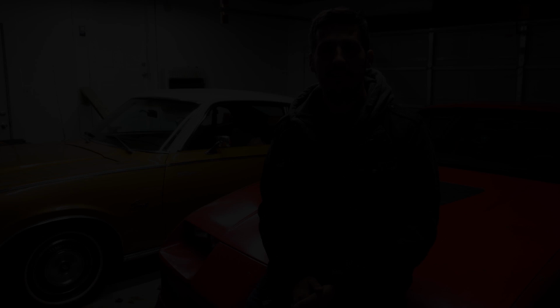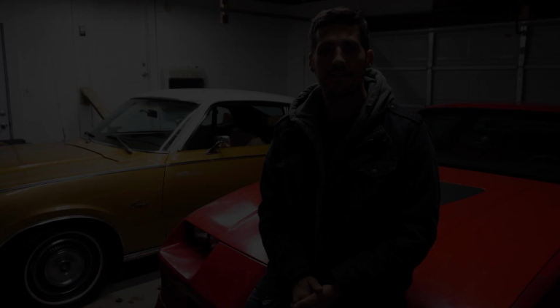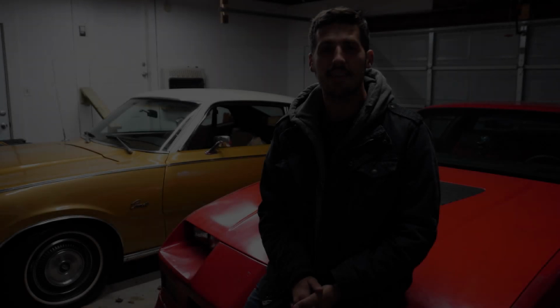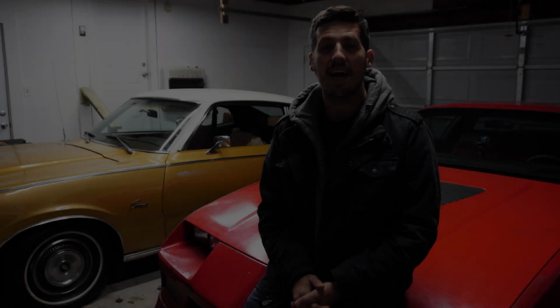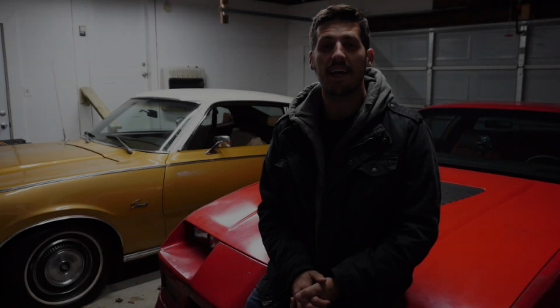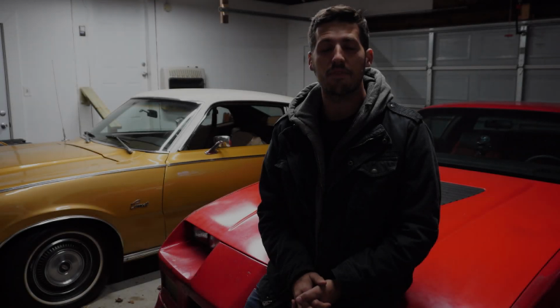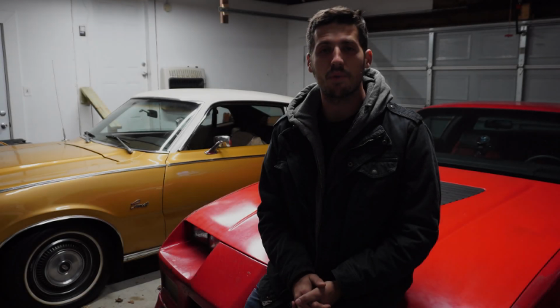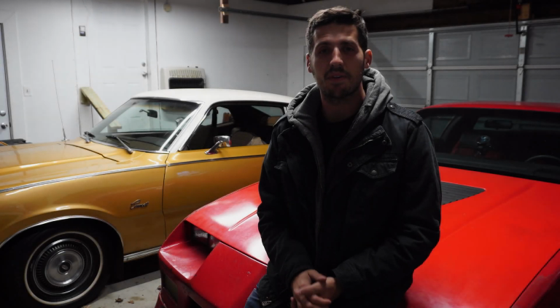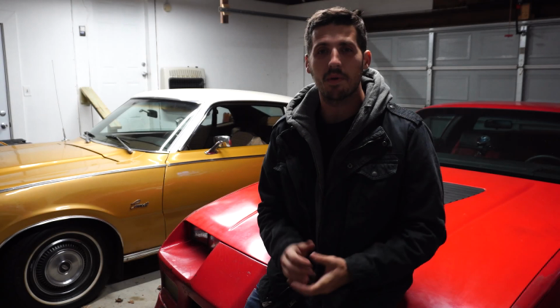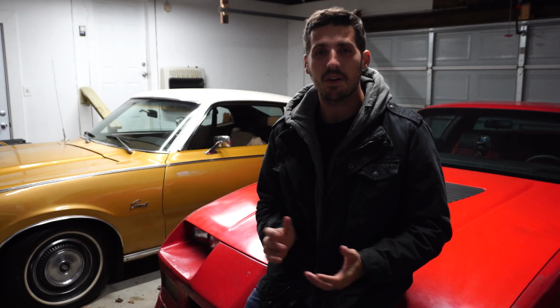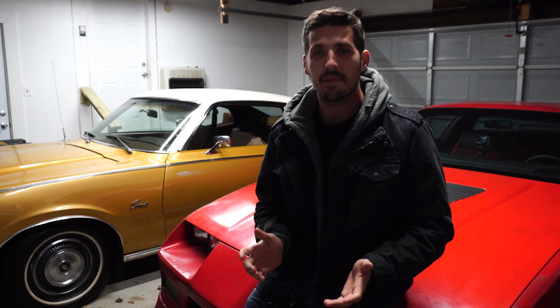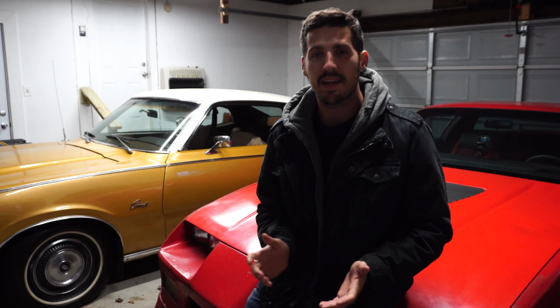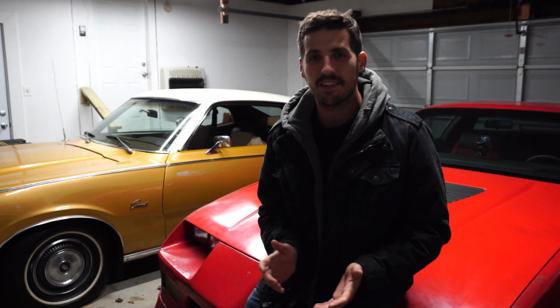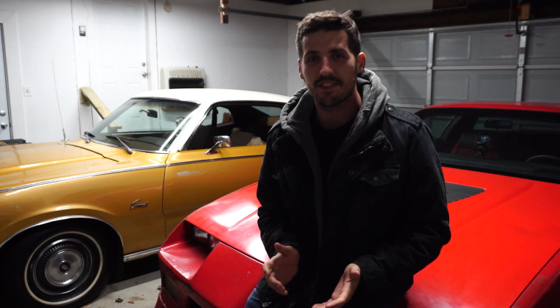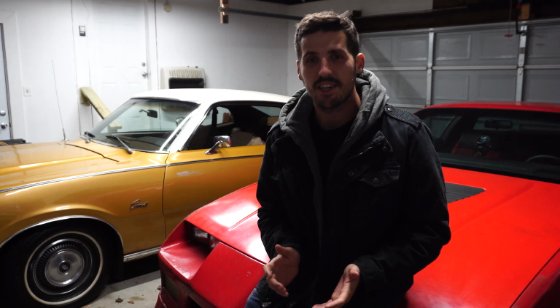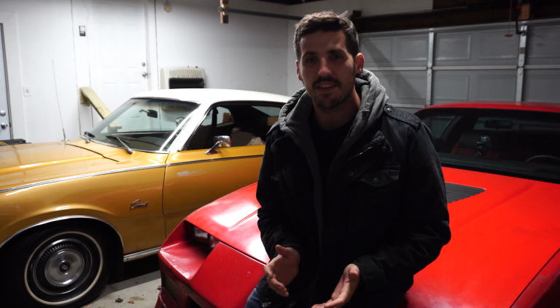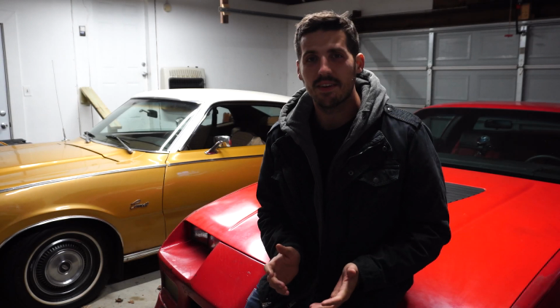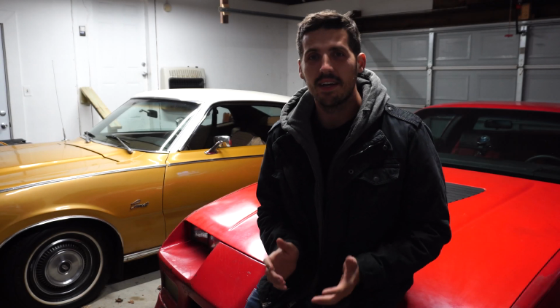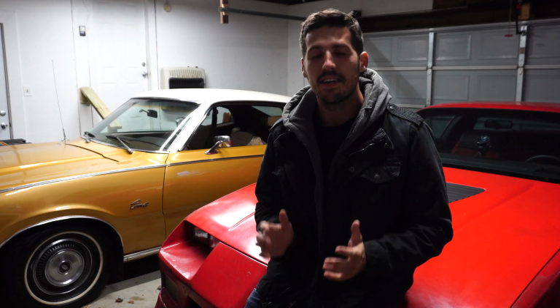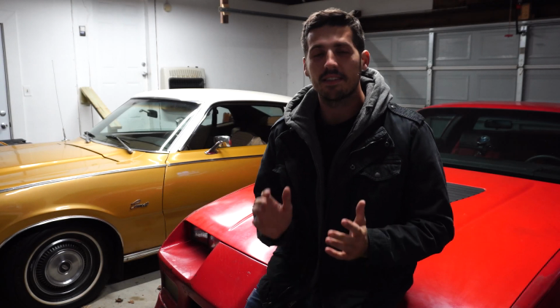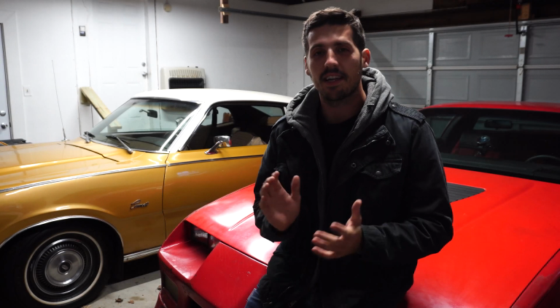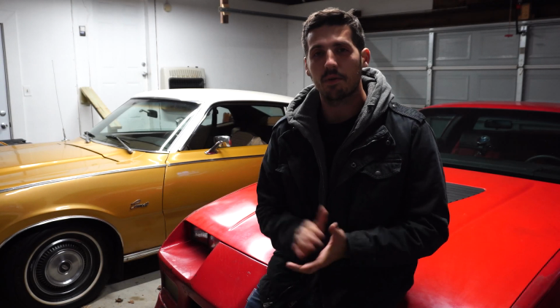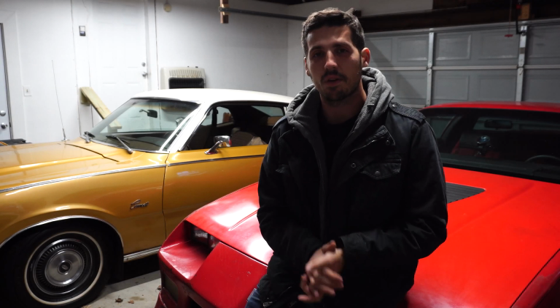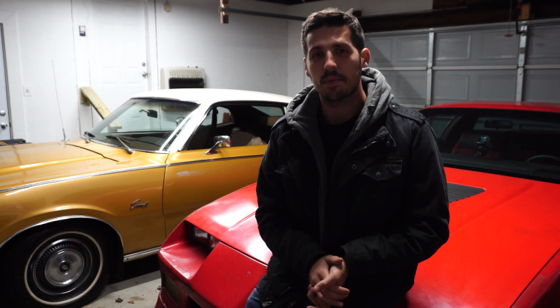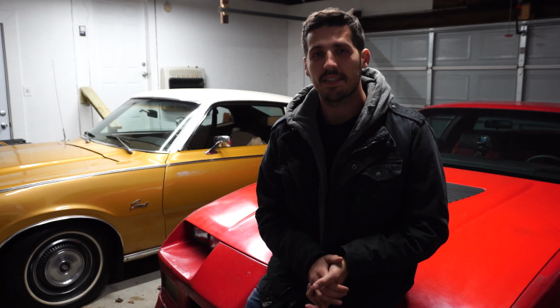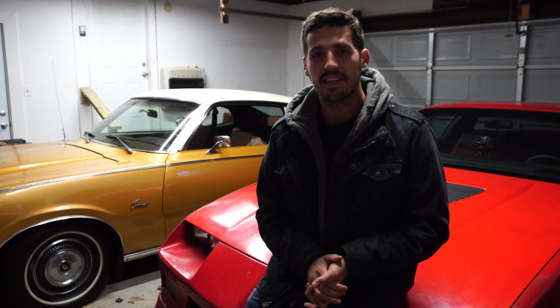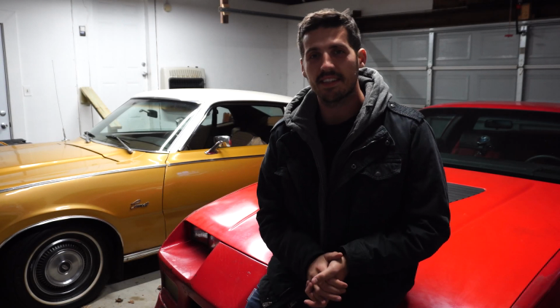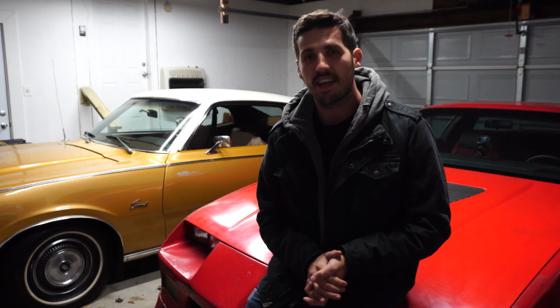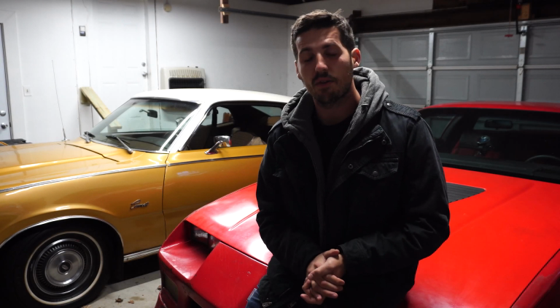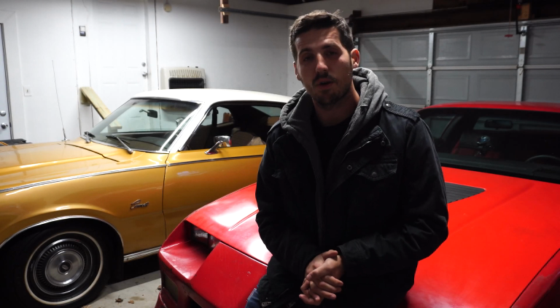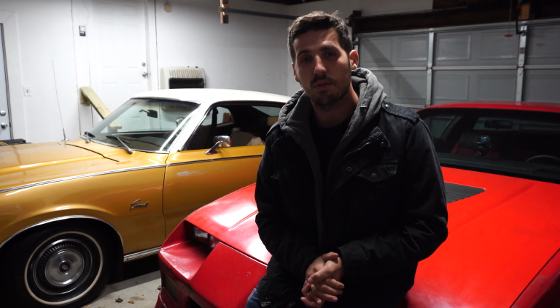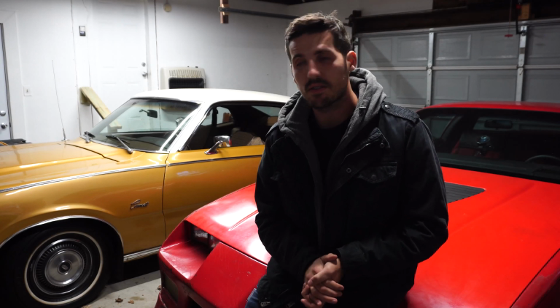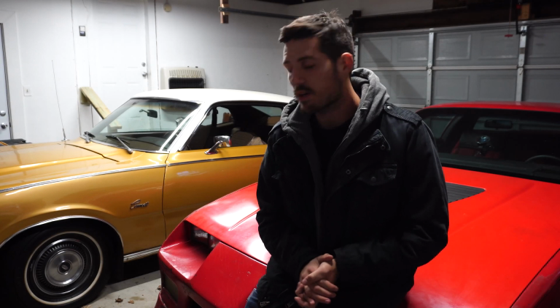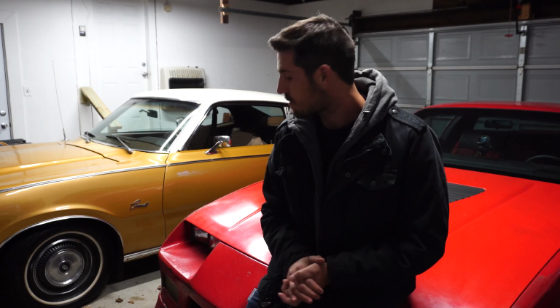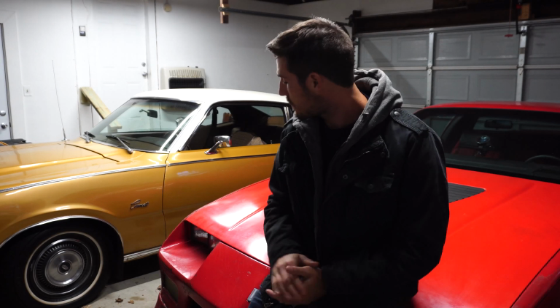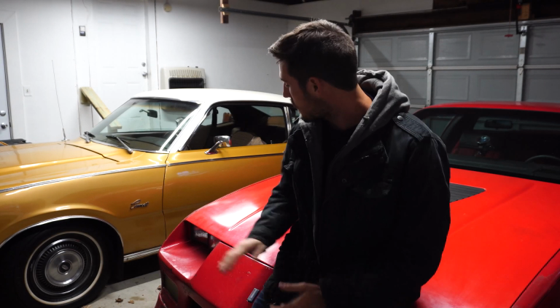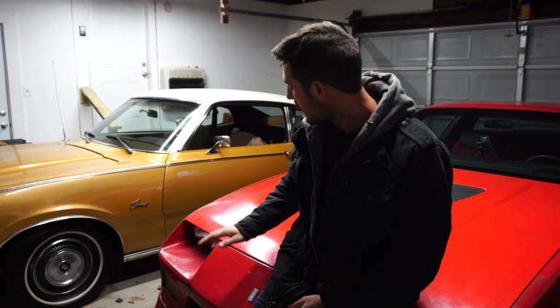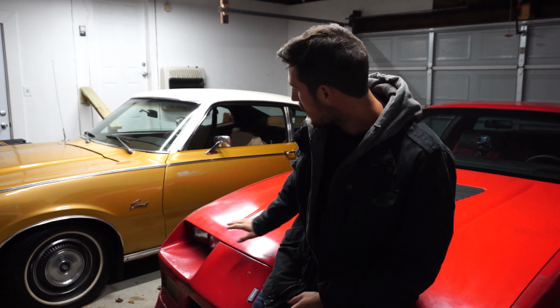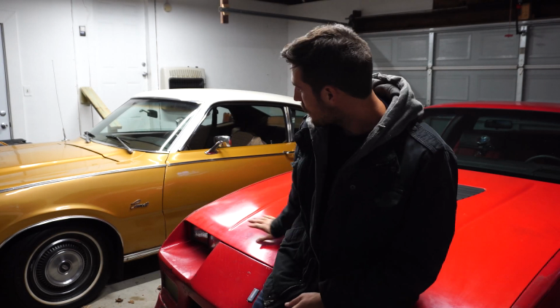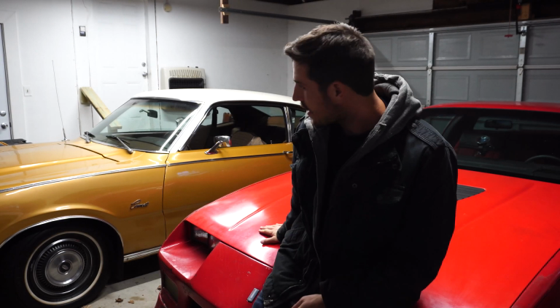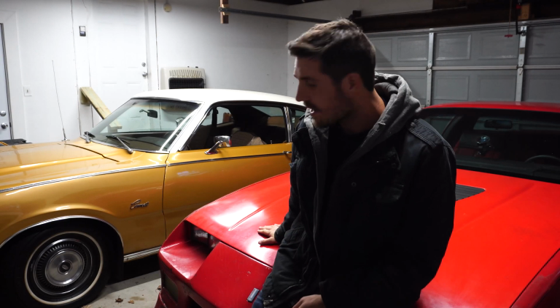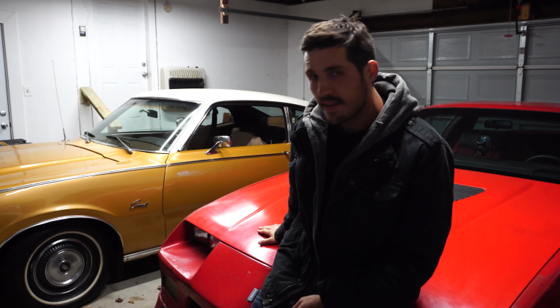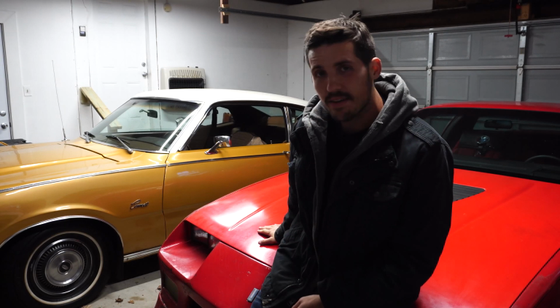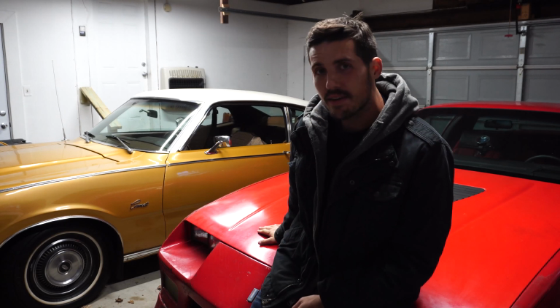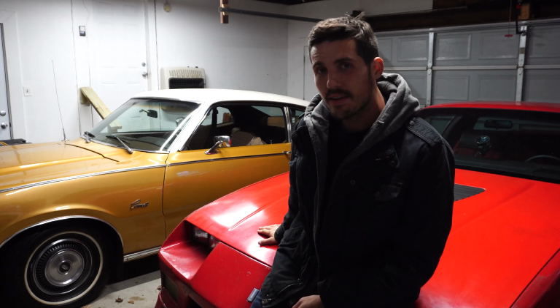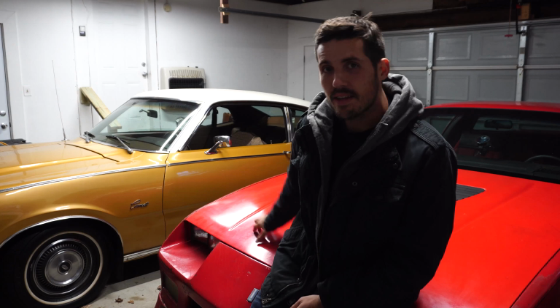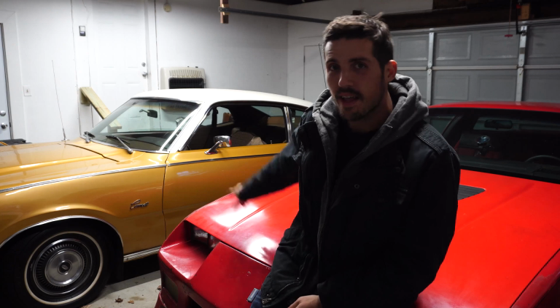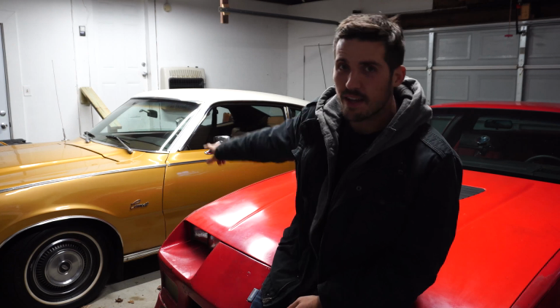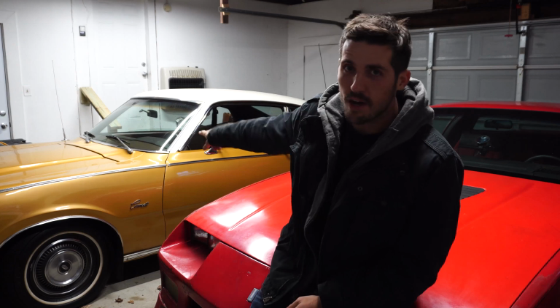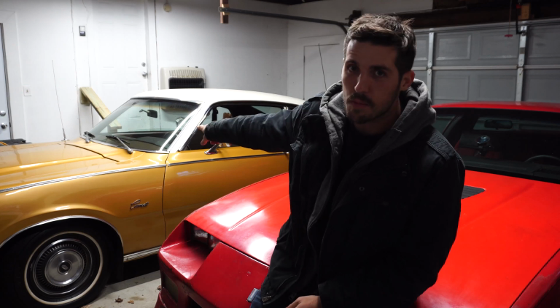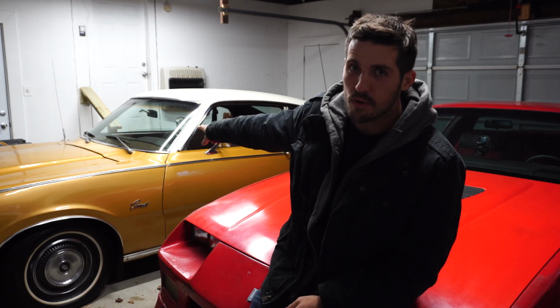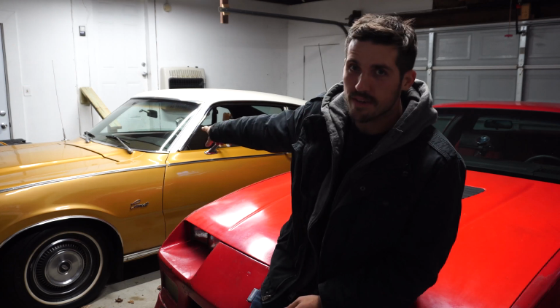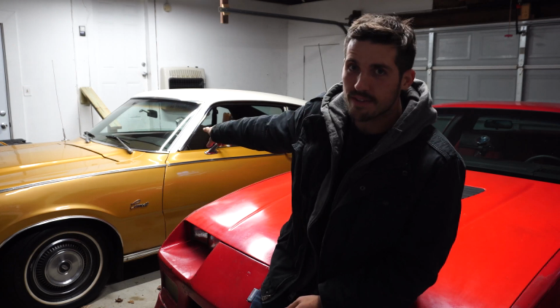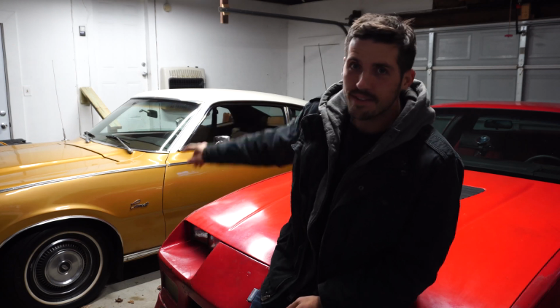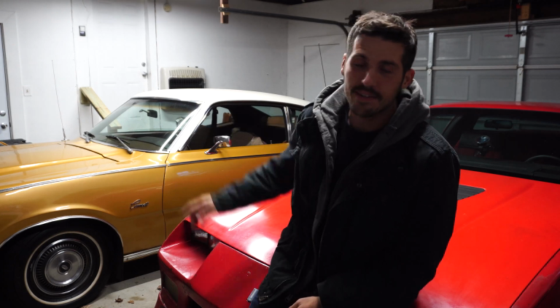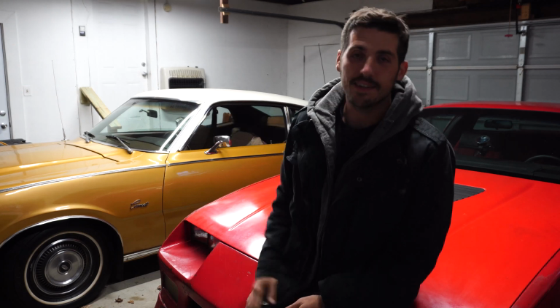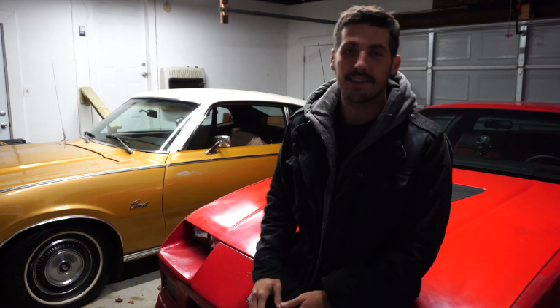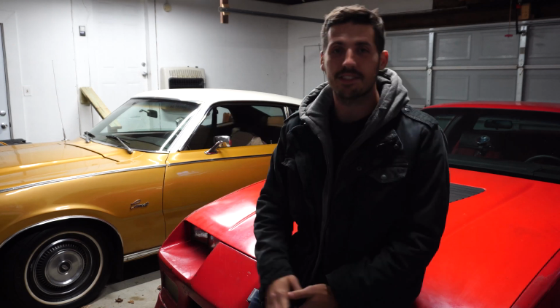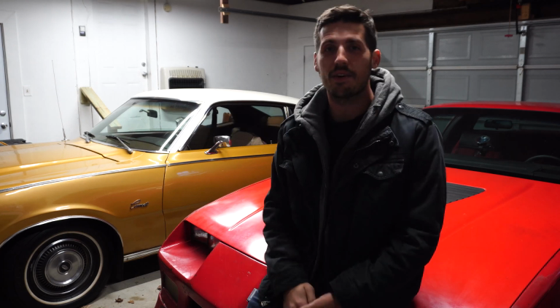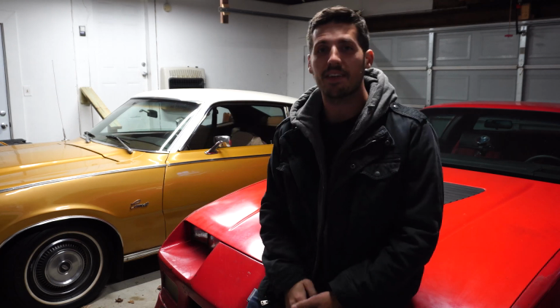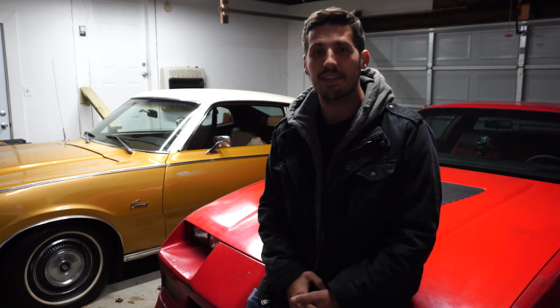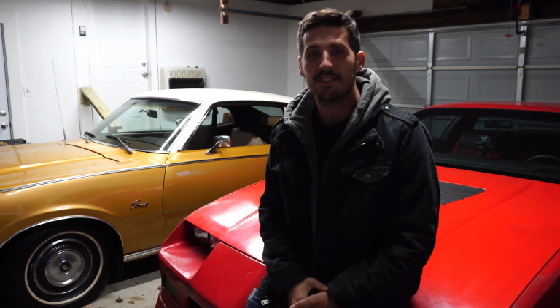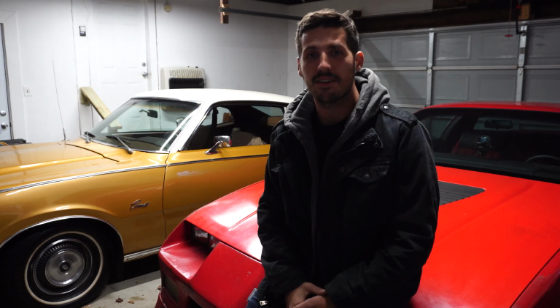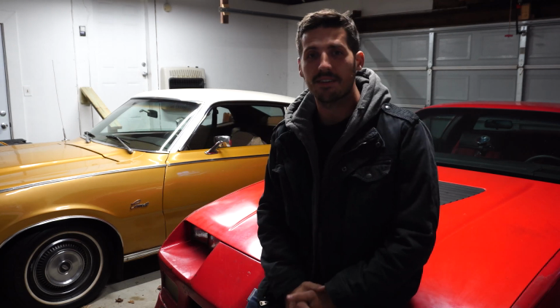Hi everyone and welcome back to the channel. Today we're going to be testing out cold starts between EFI and carburetors. Let's go ahead and get started.